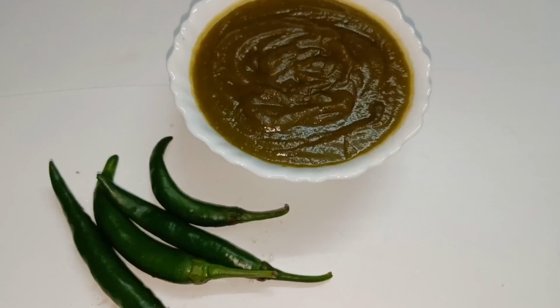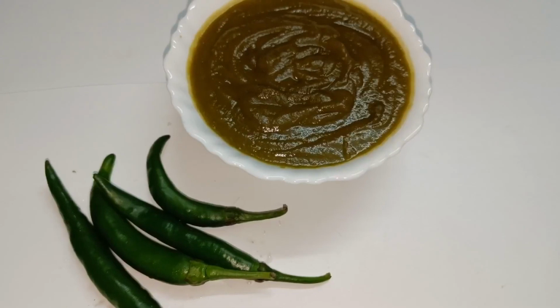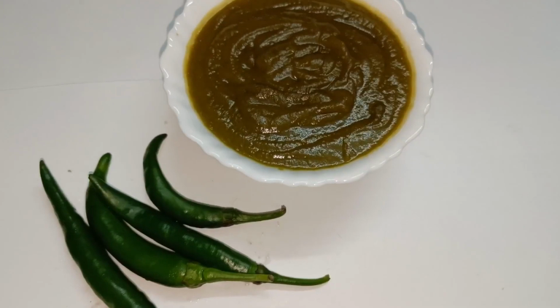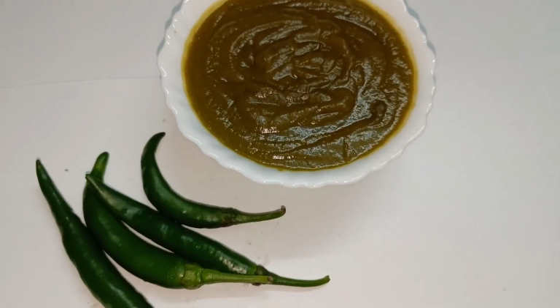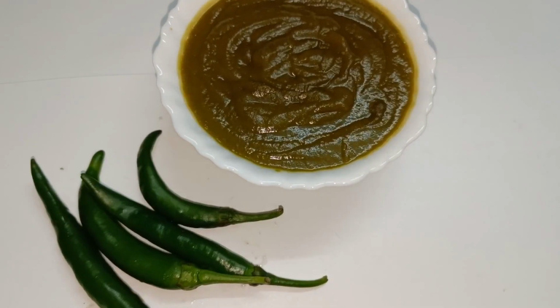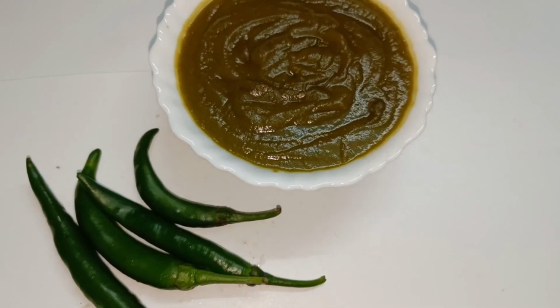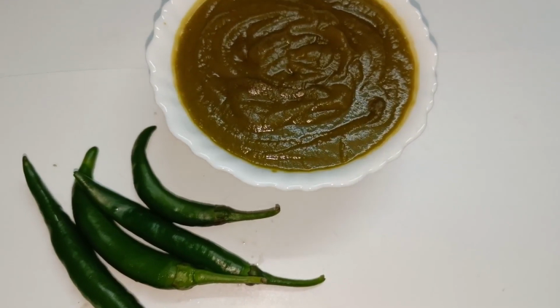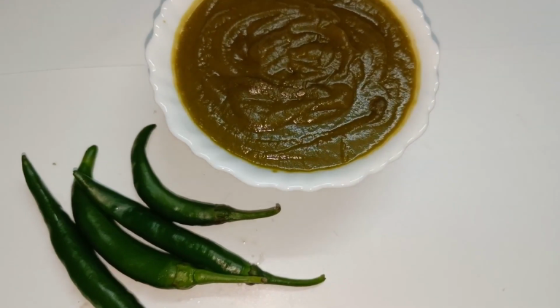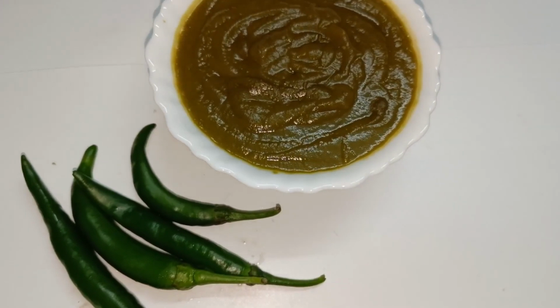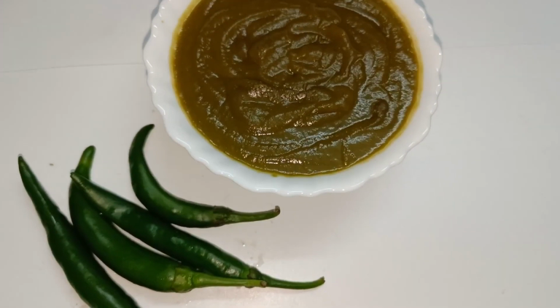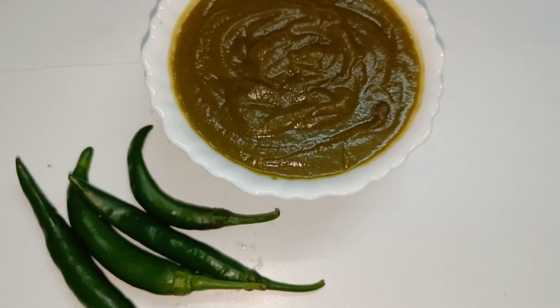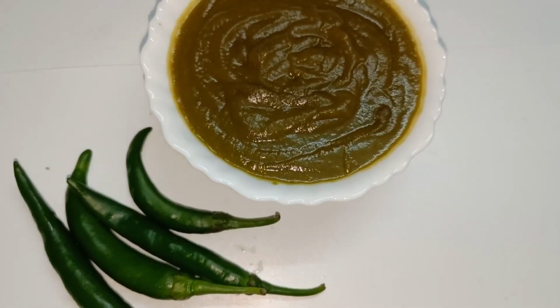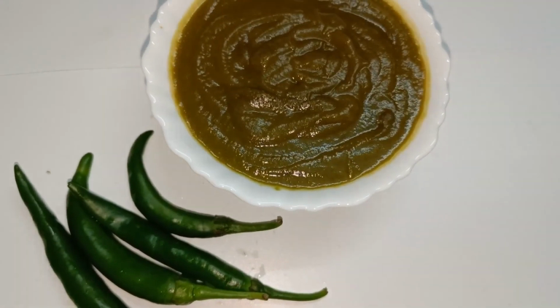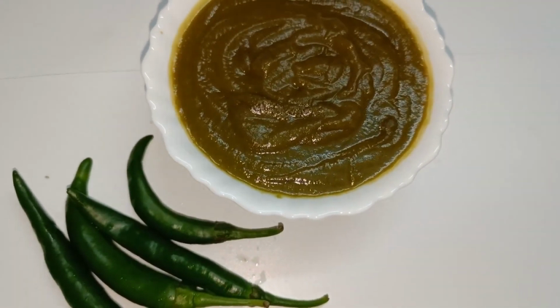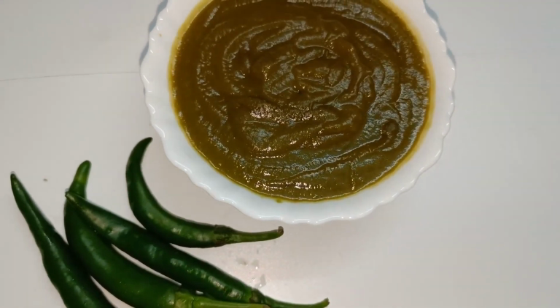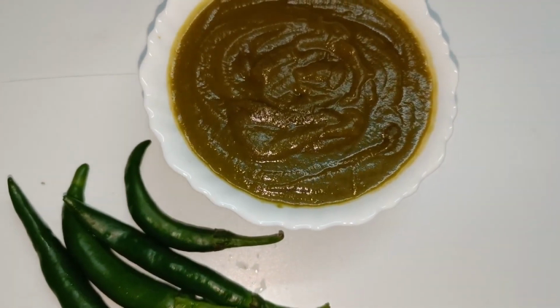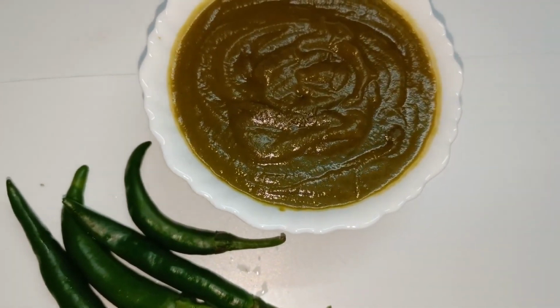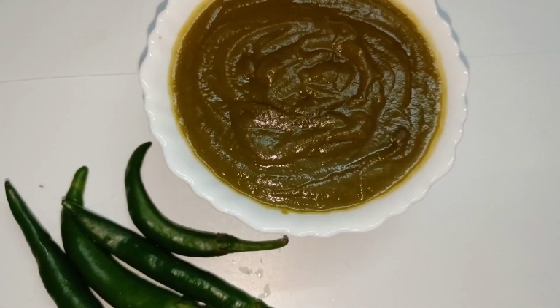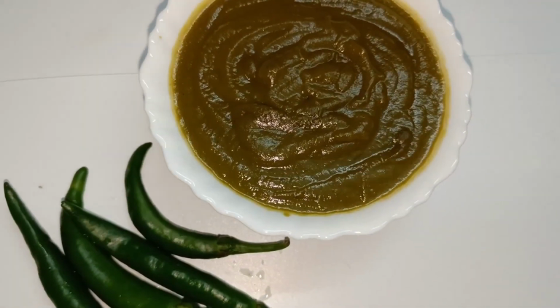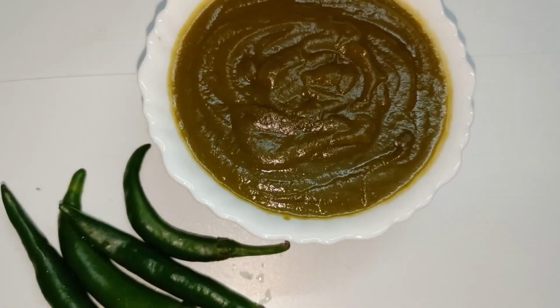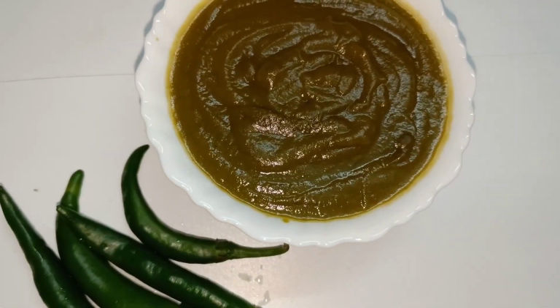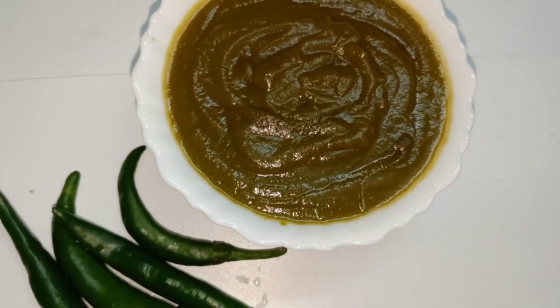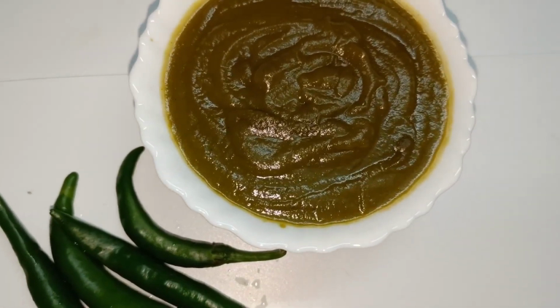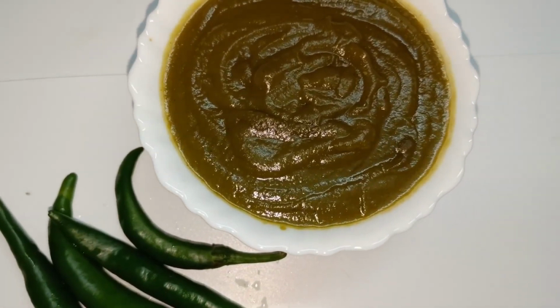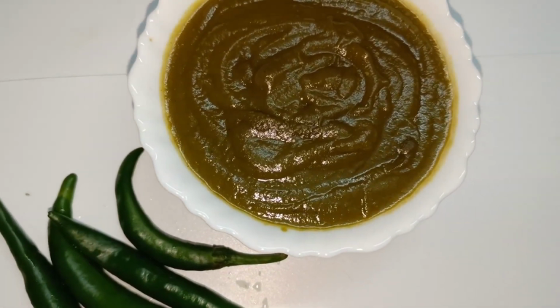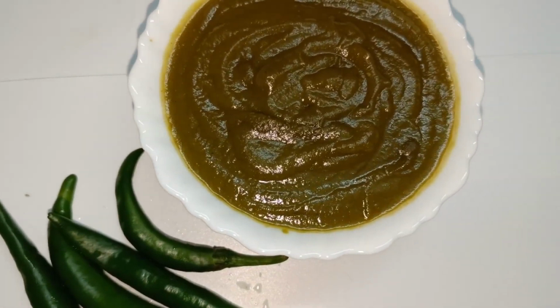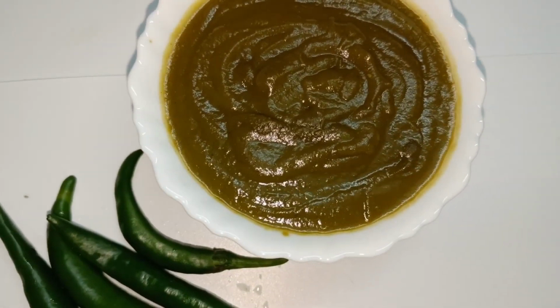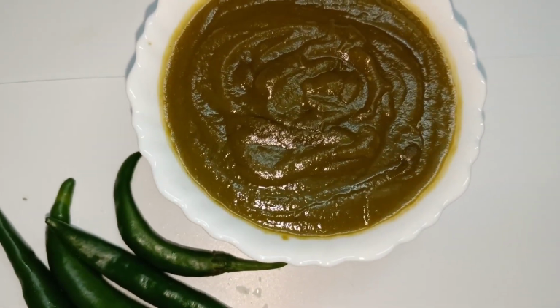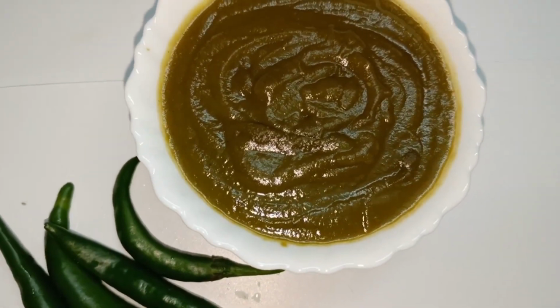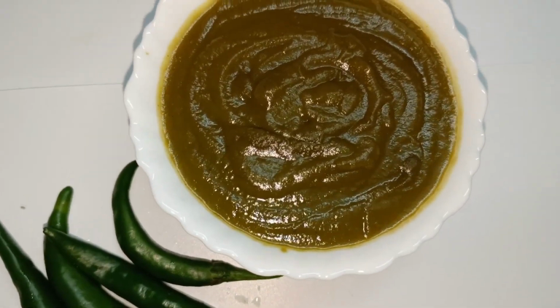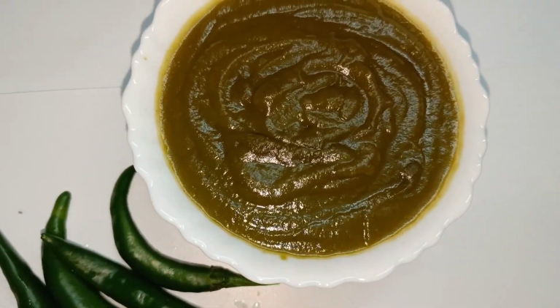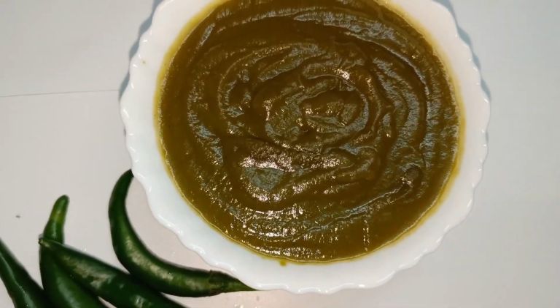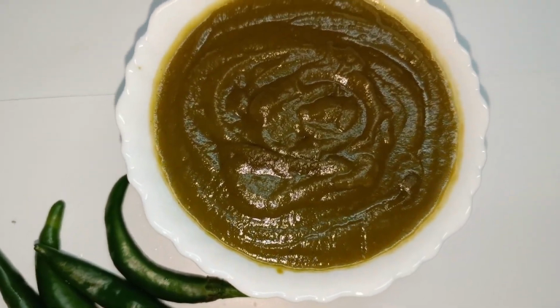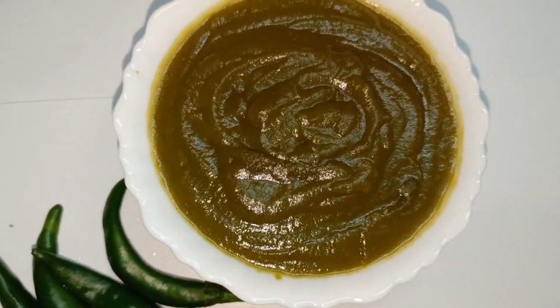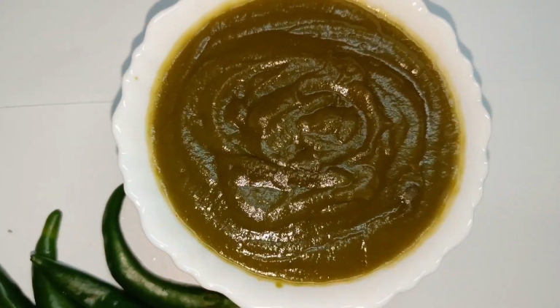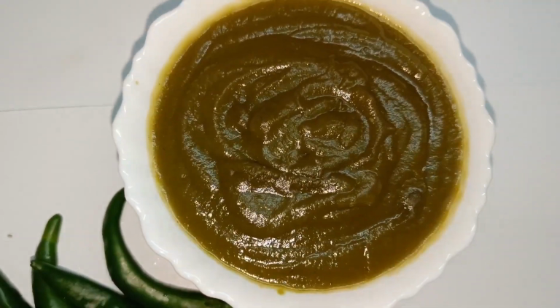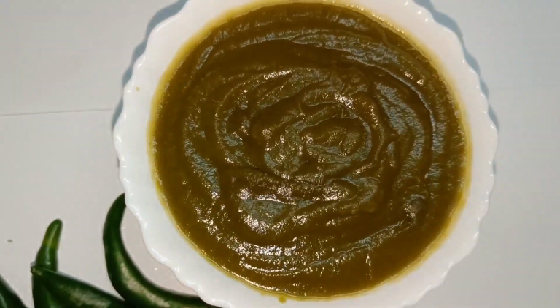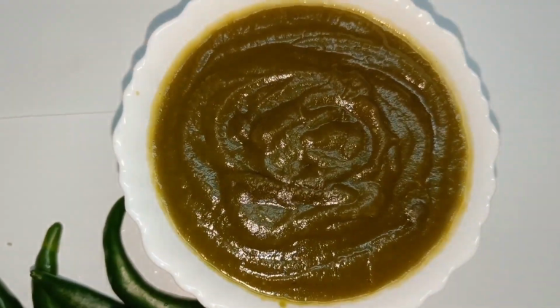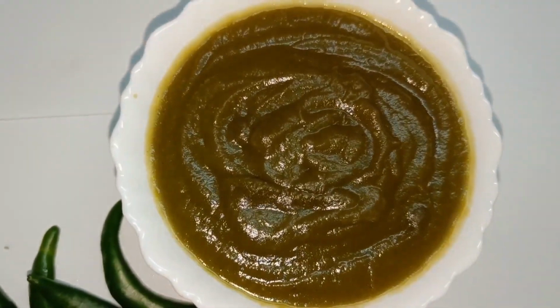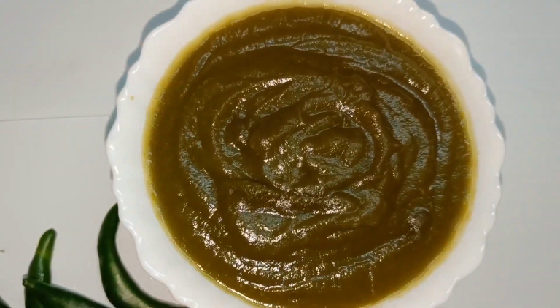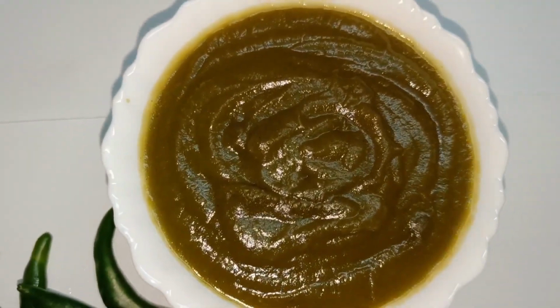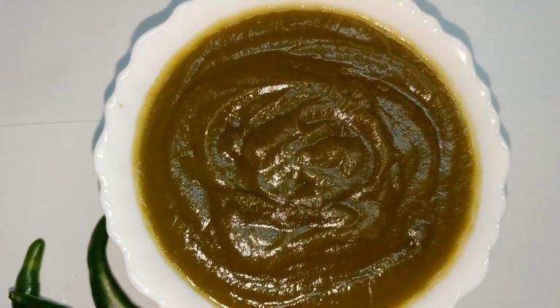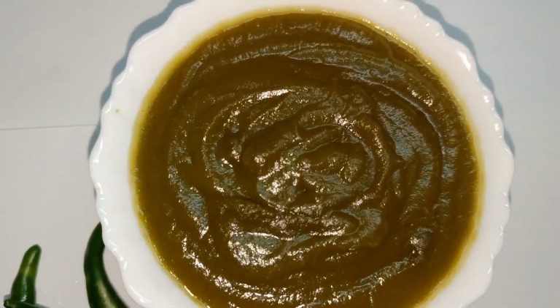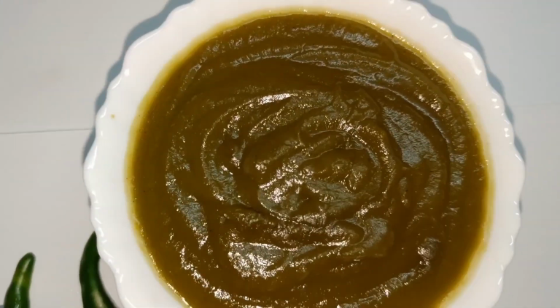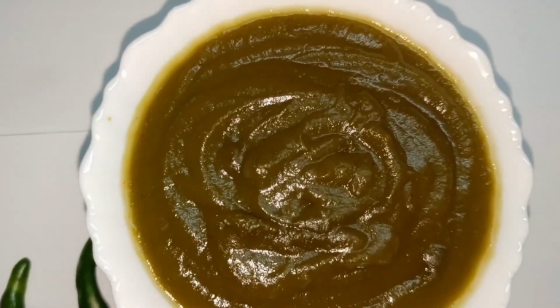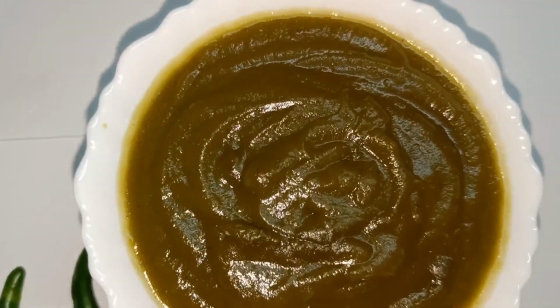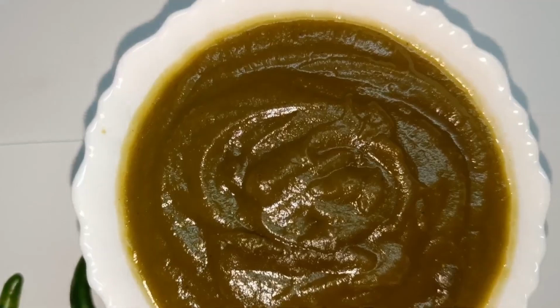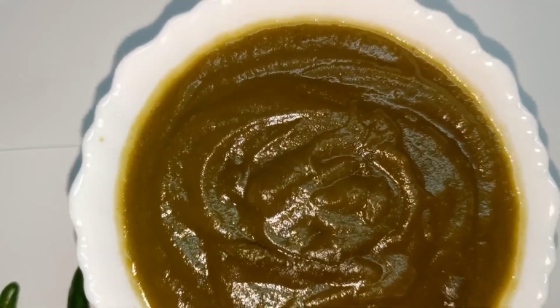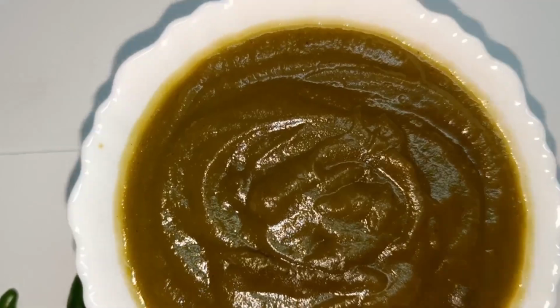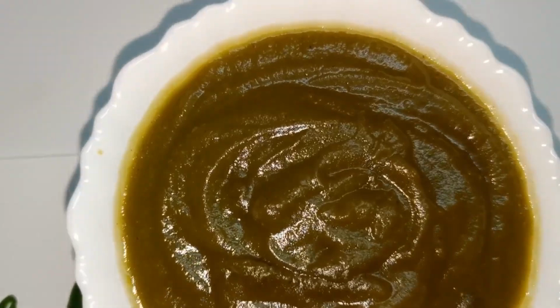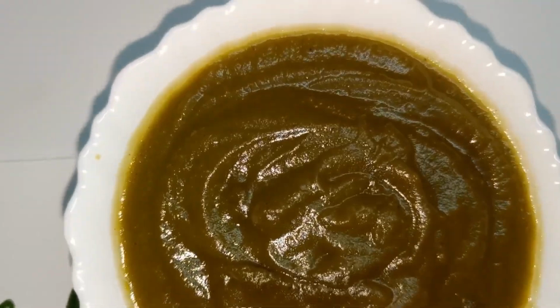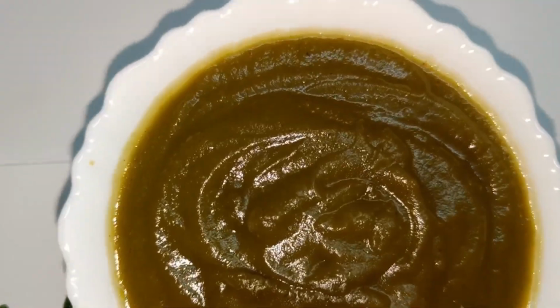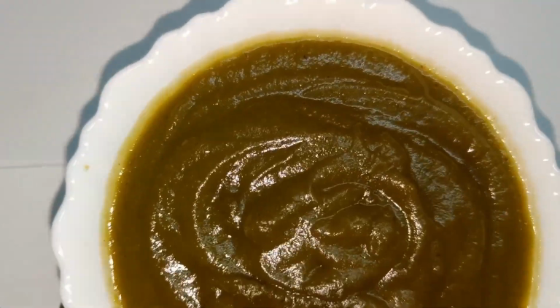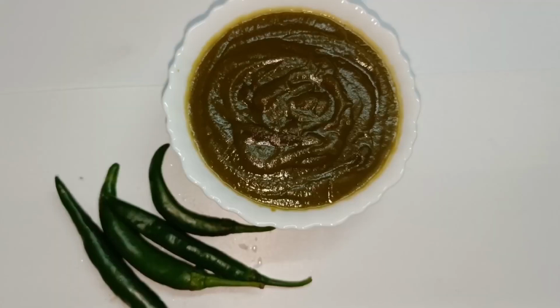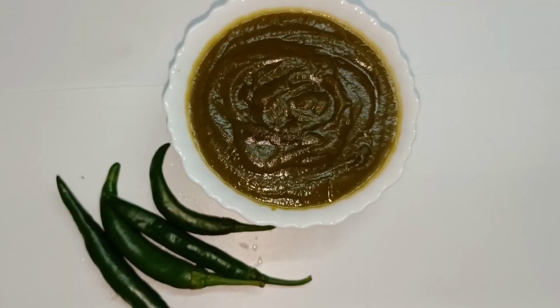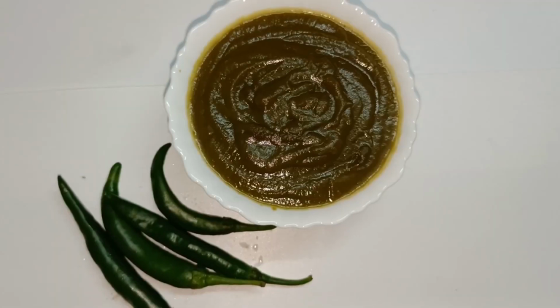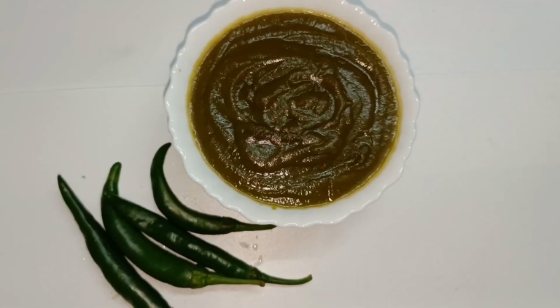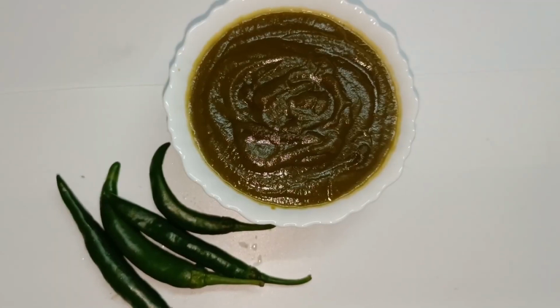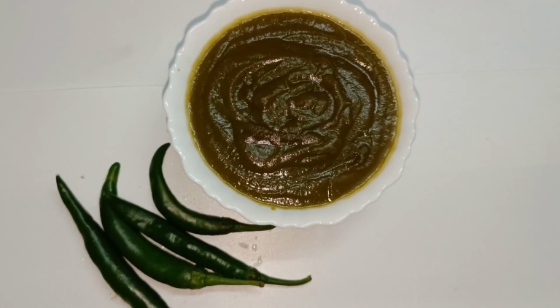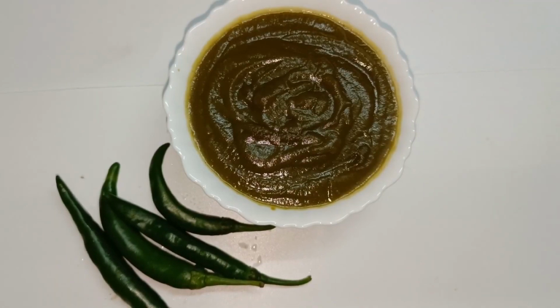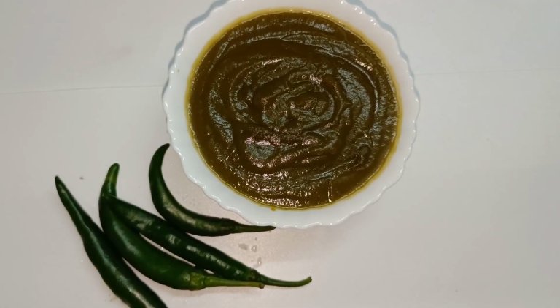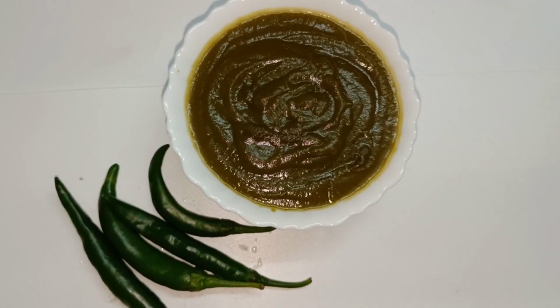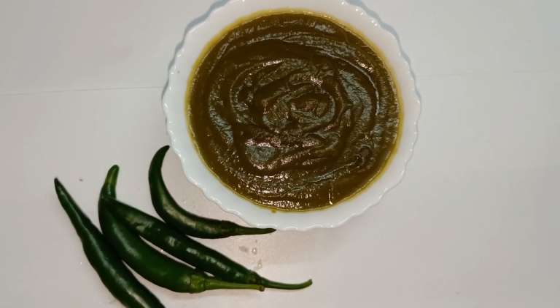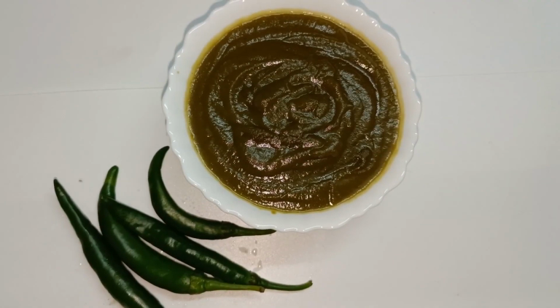Hi friends, welcome back to Prathana's Magic World. Here is the green chili sauce.